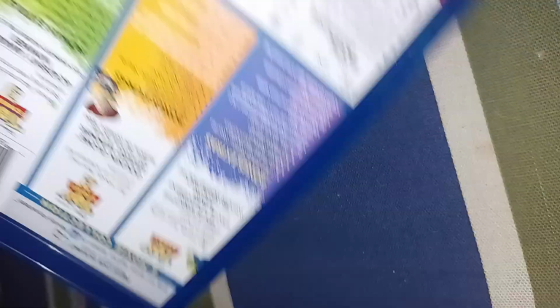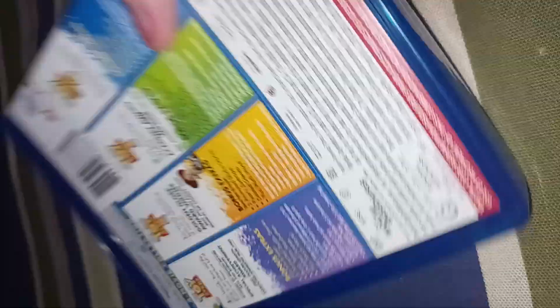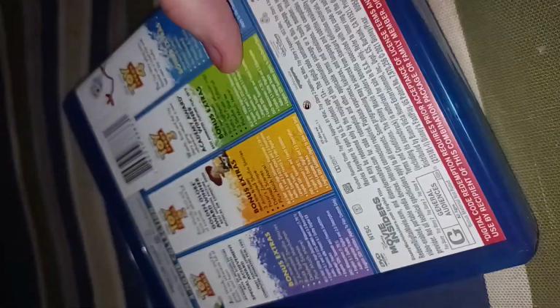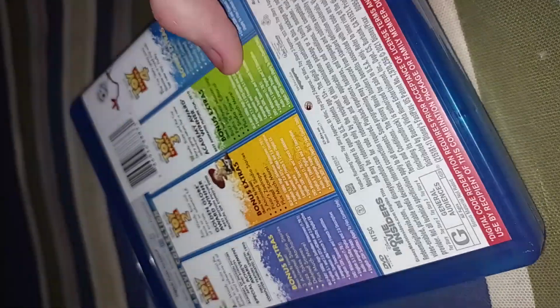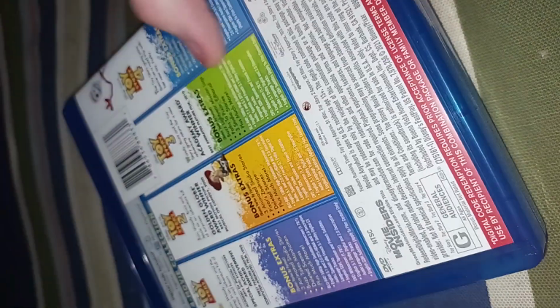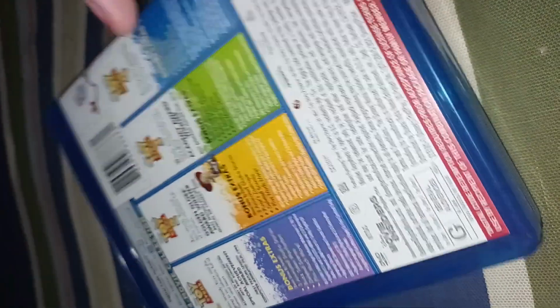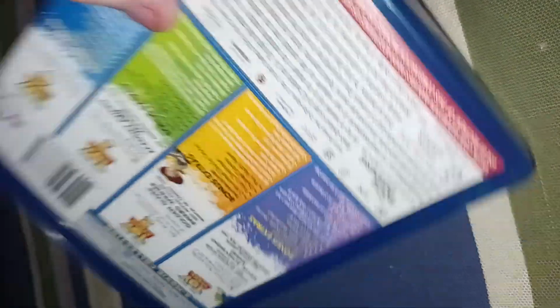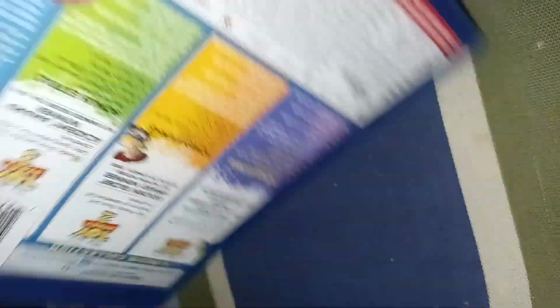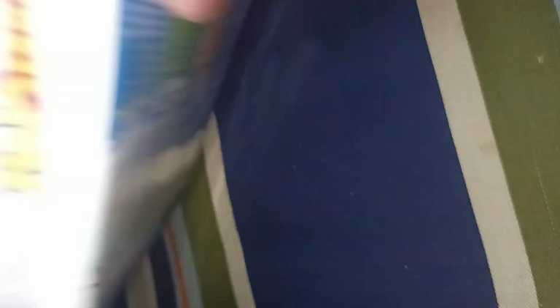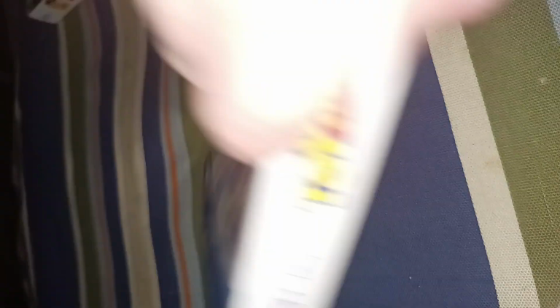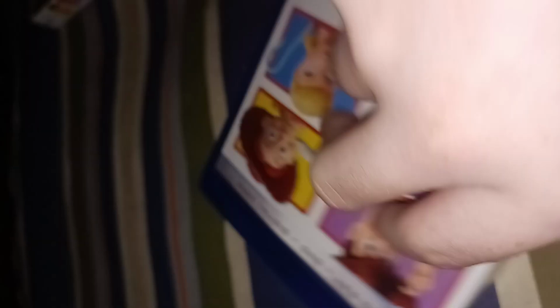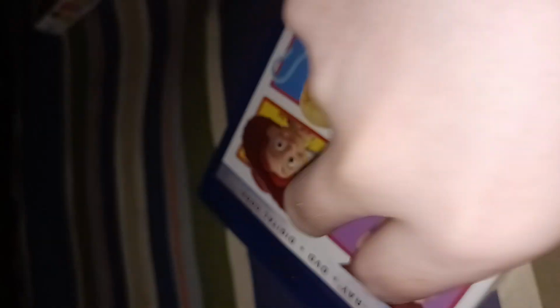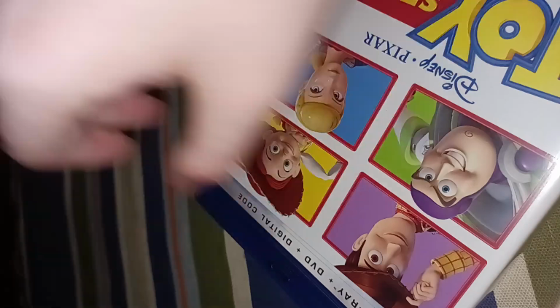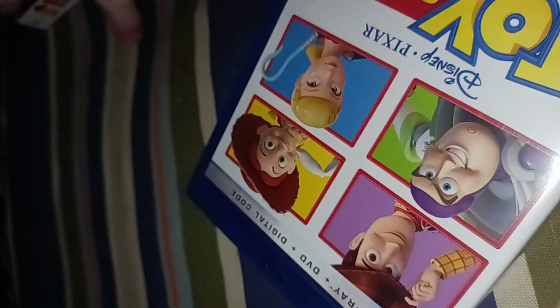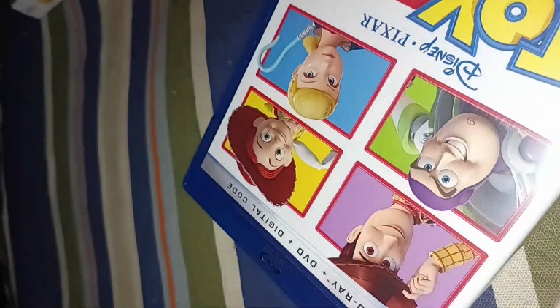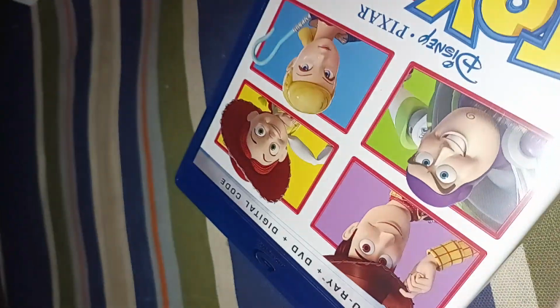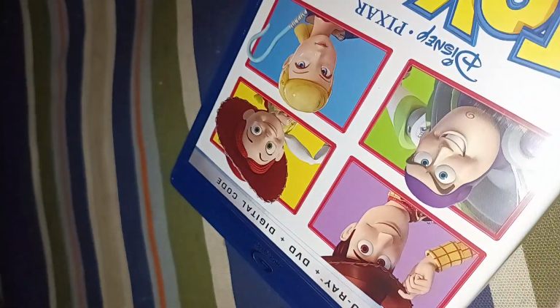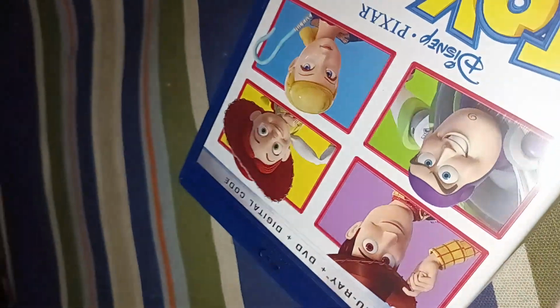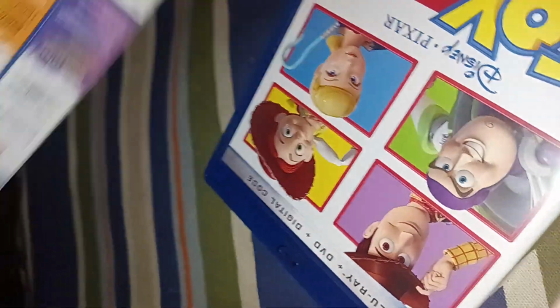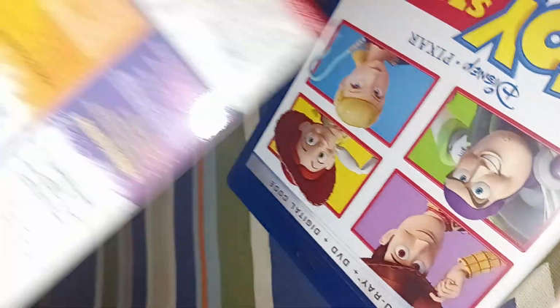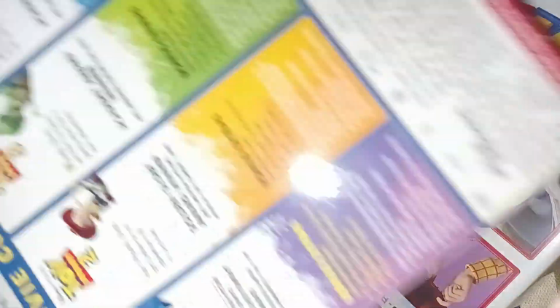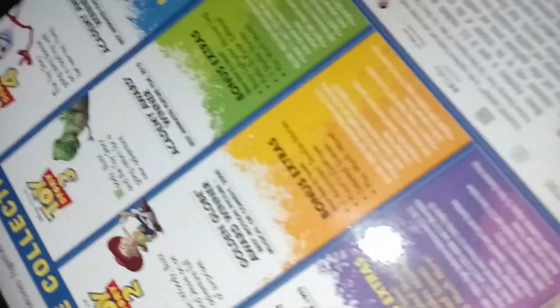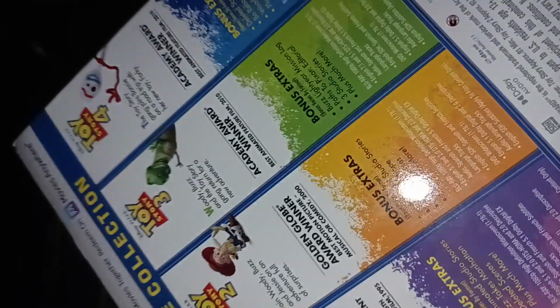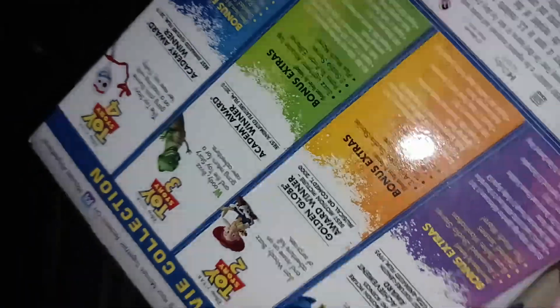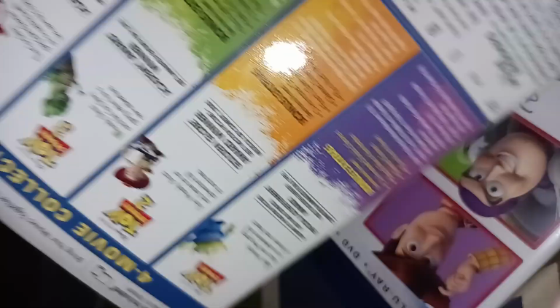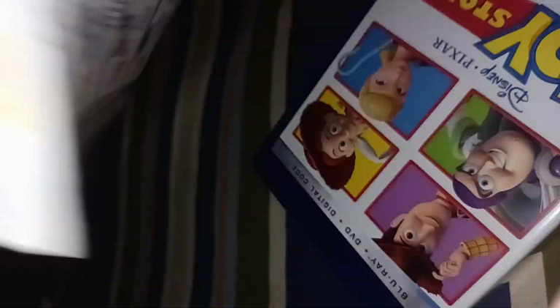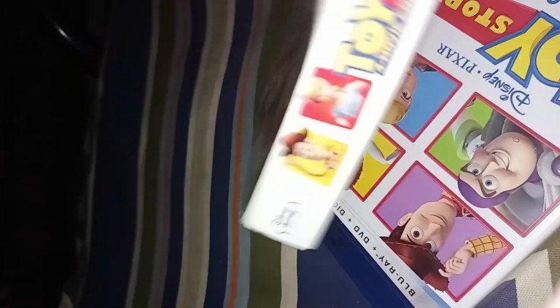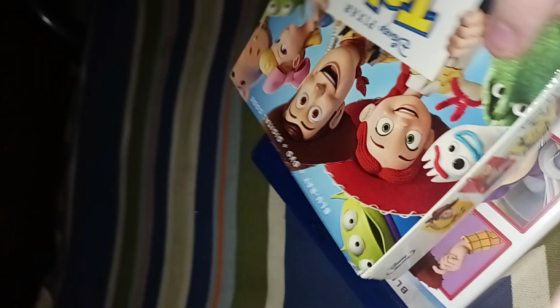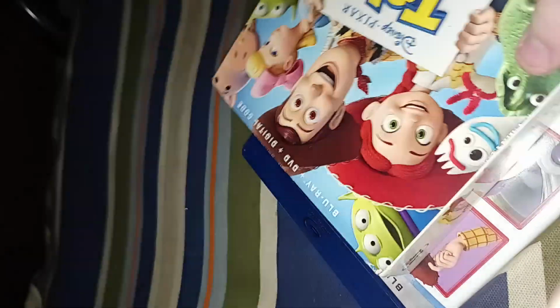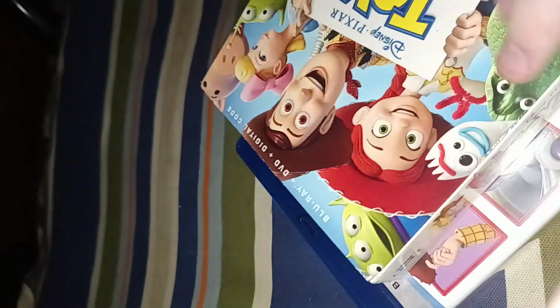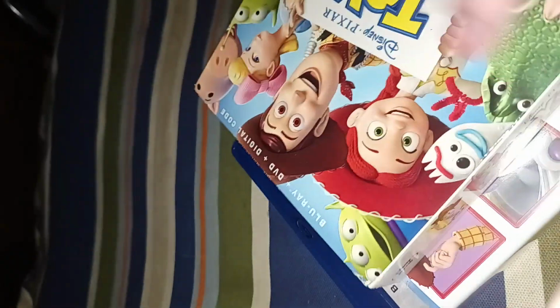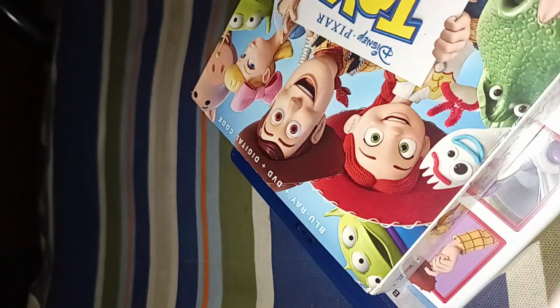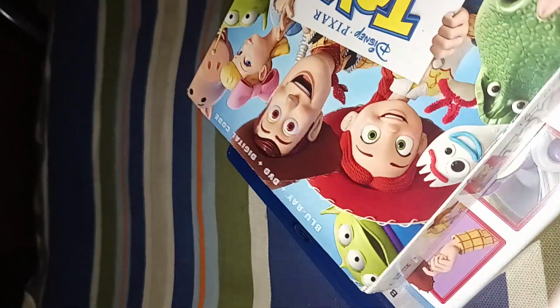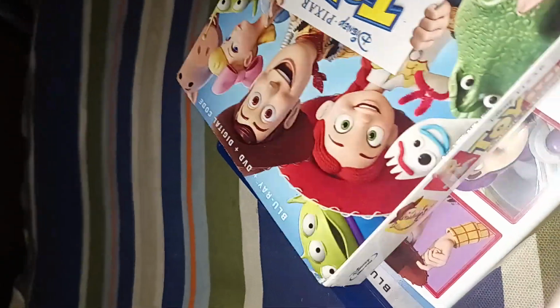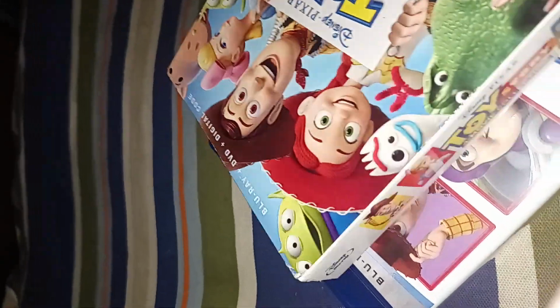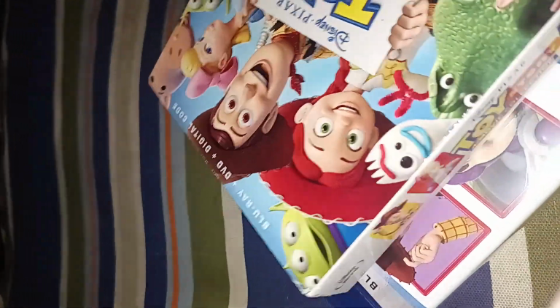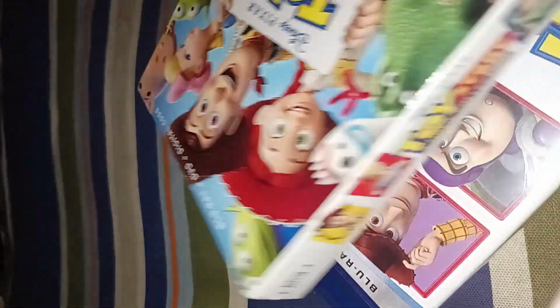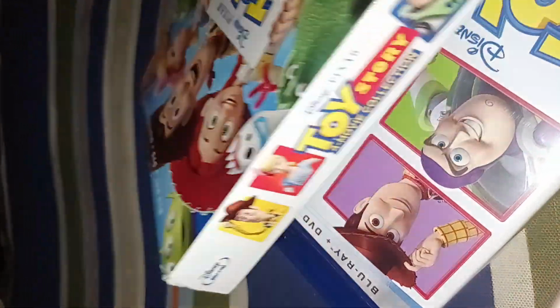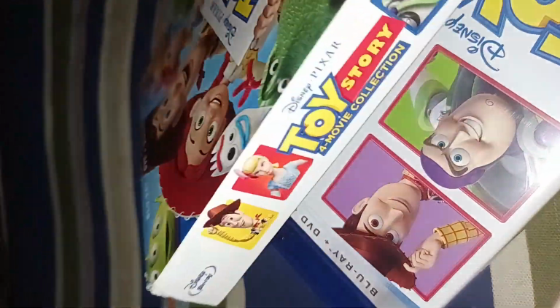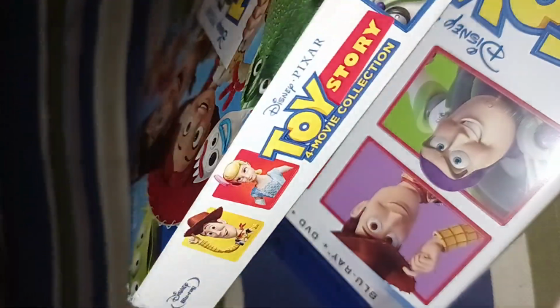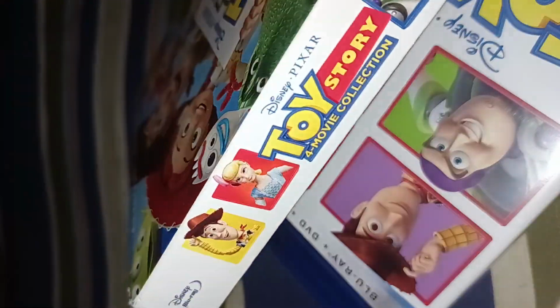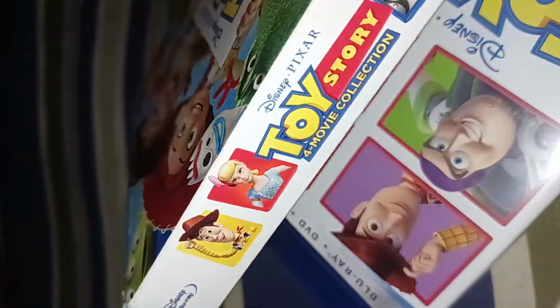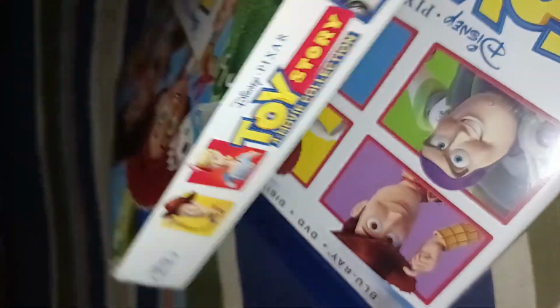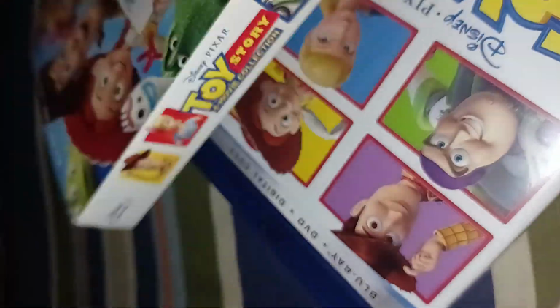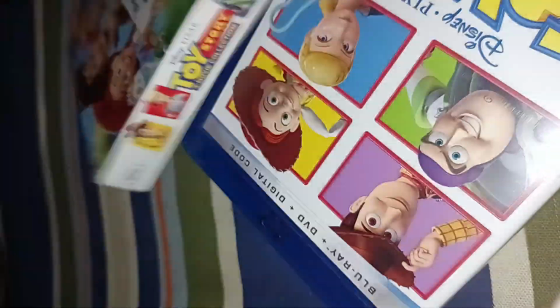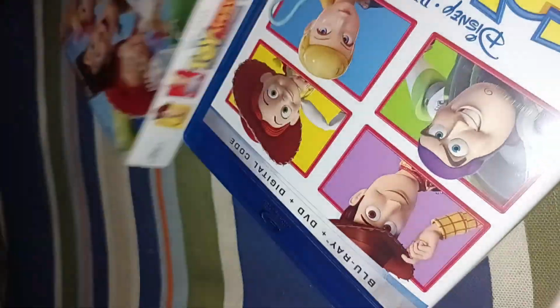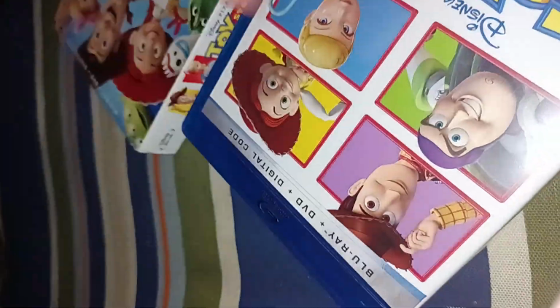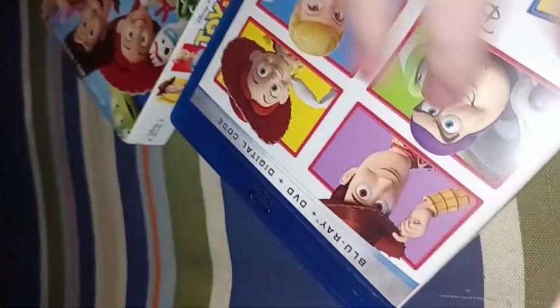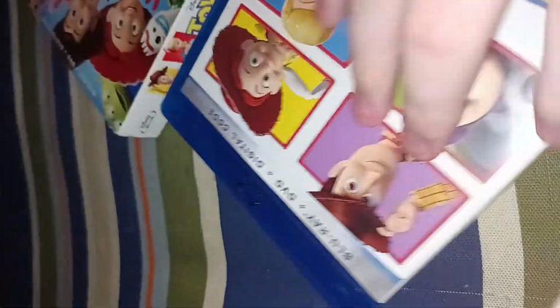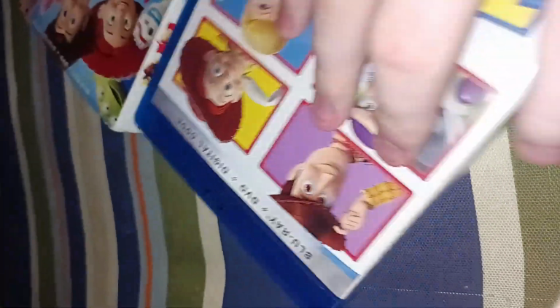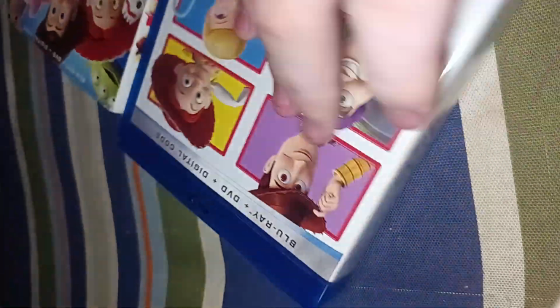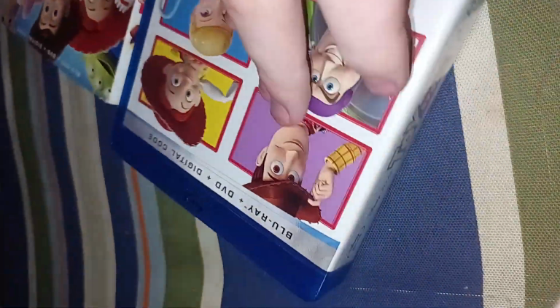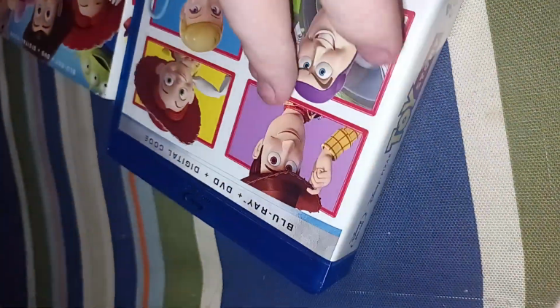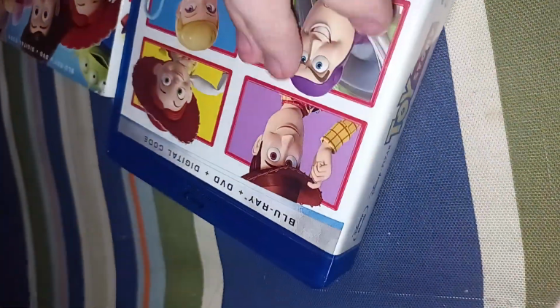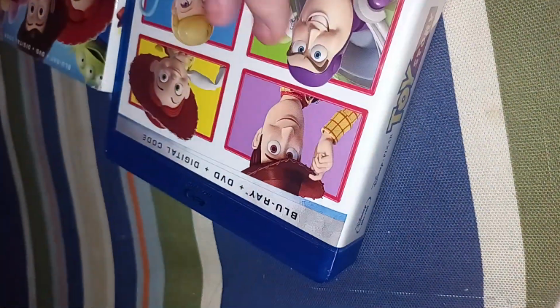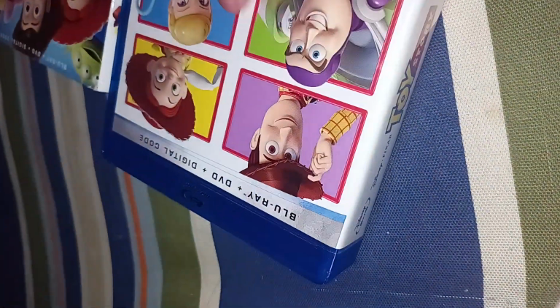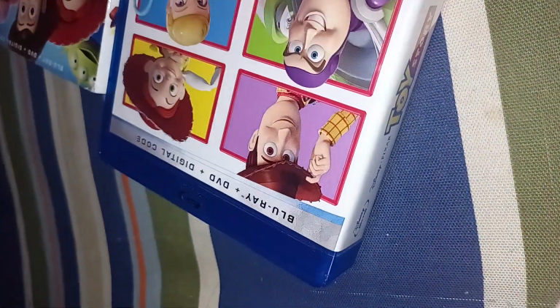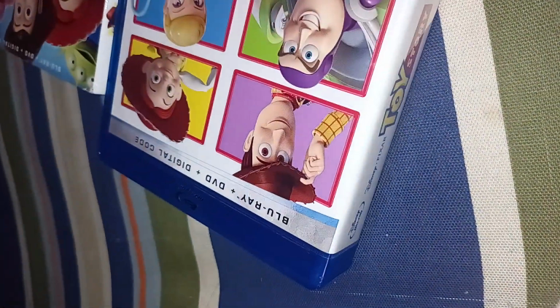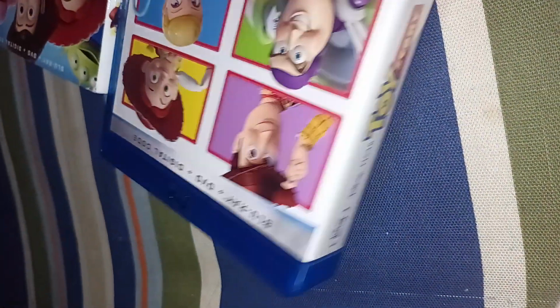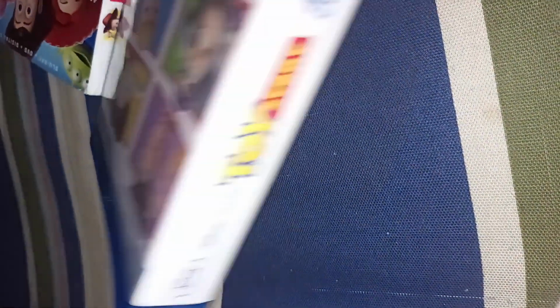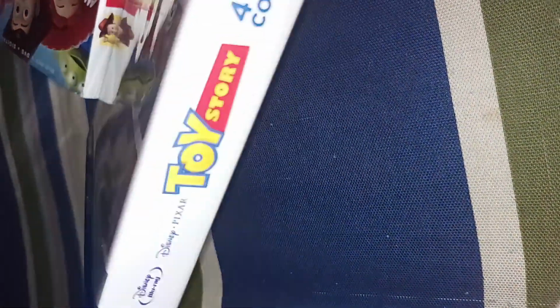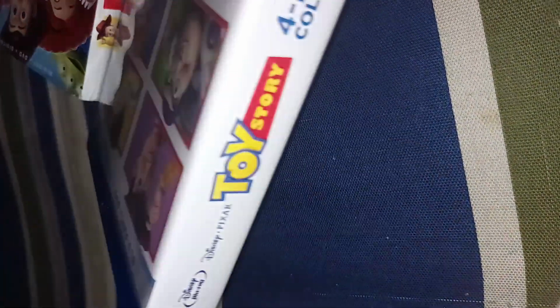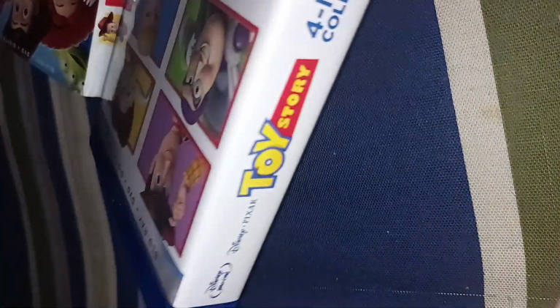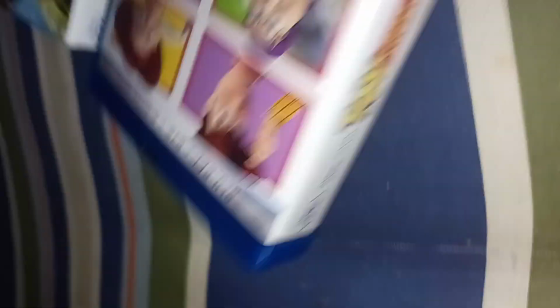Here is what the back looks like. Here is the back of this one, and the front of this one, and this side — and the side.